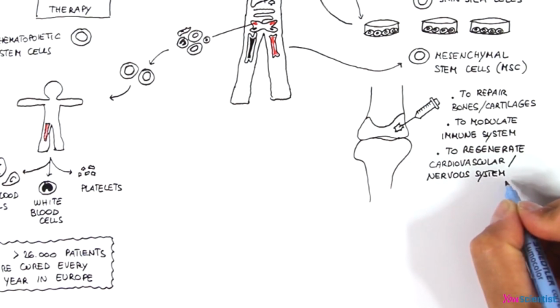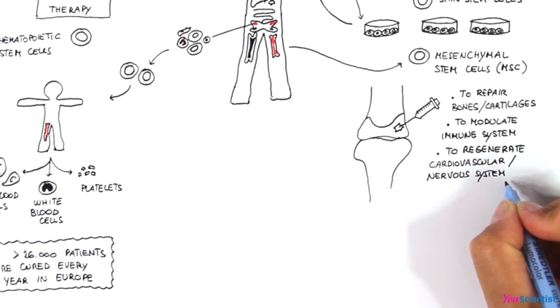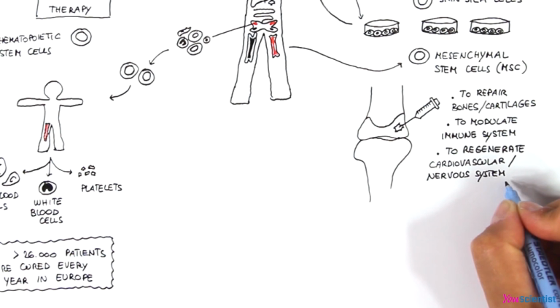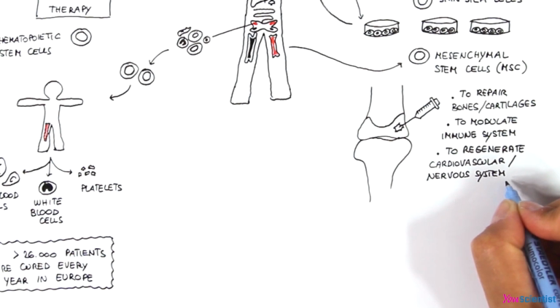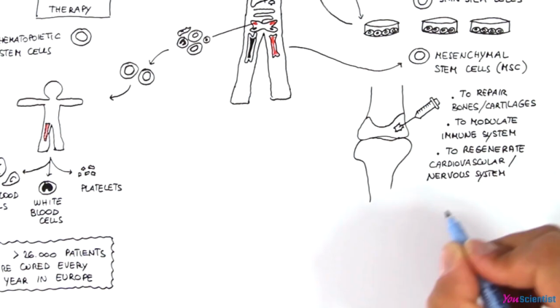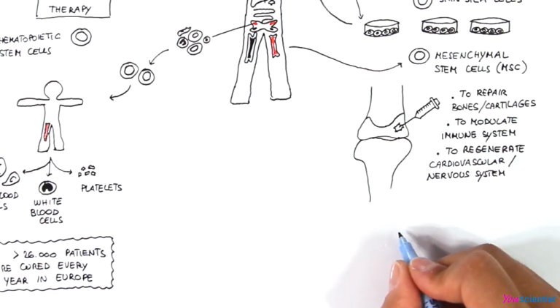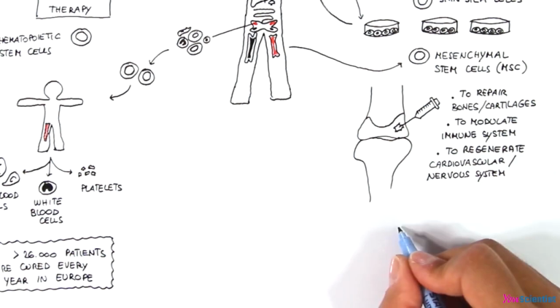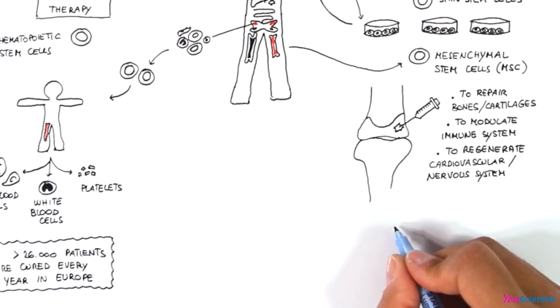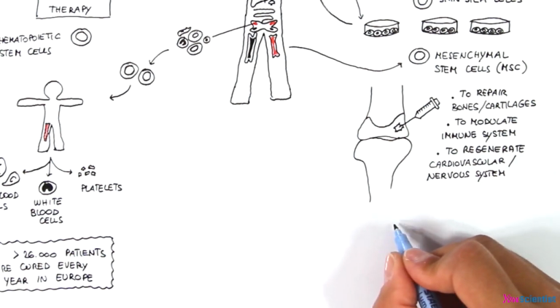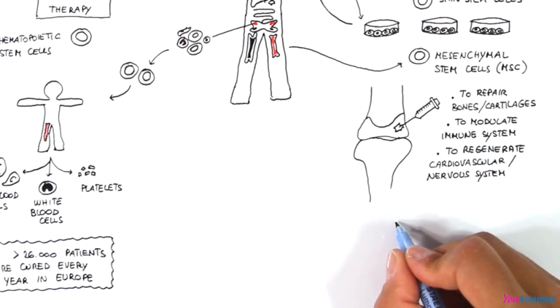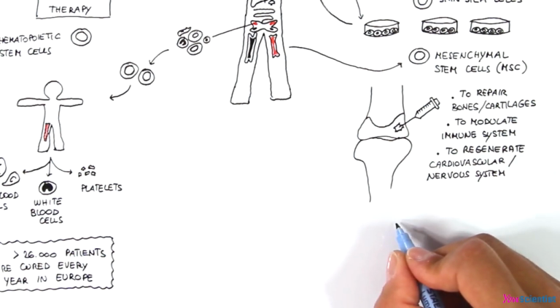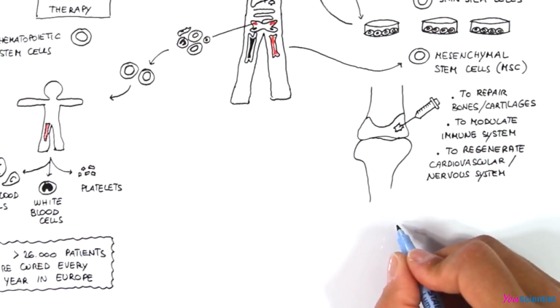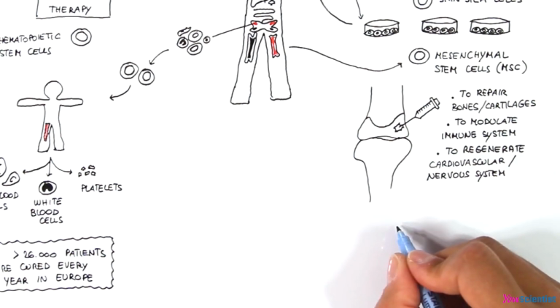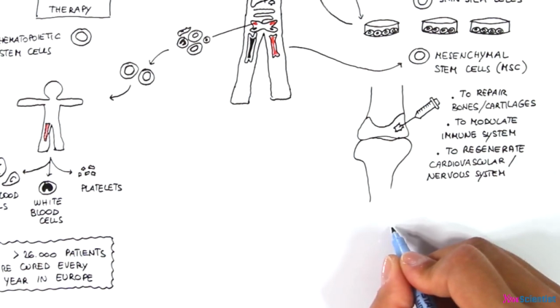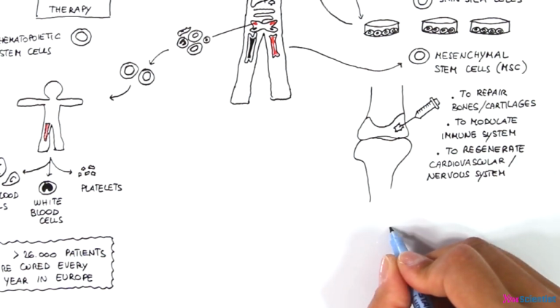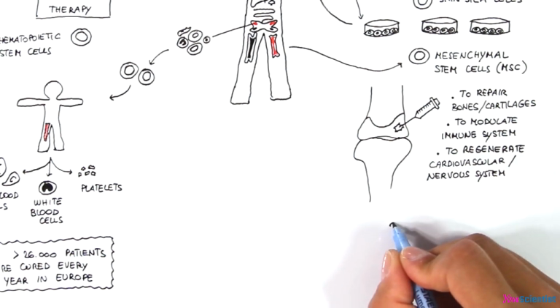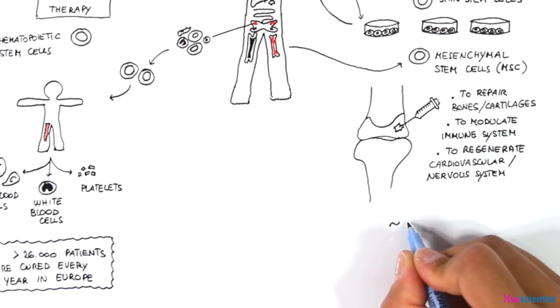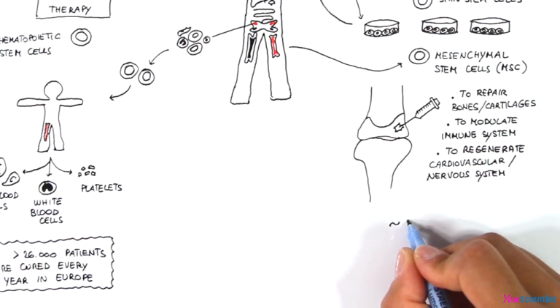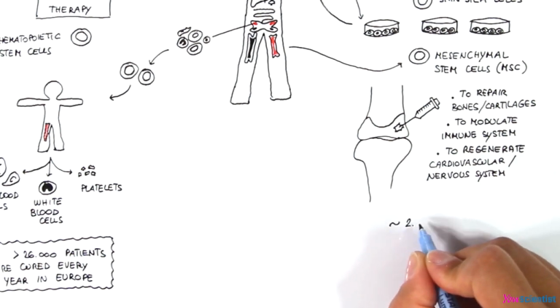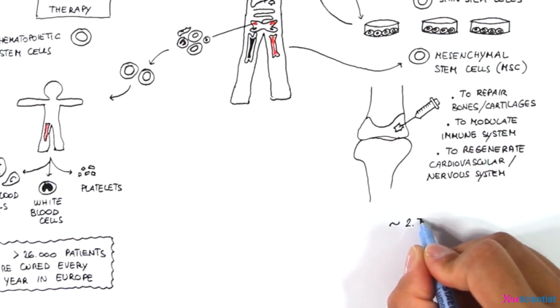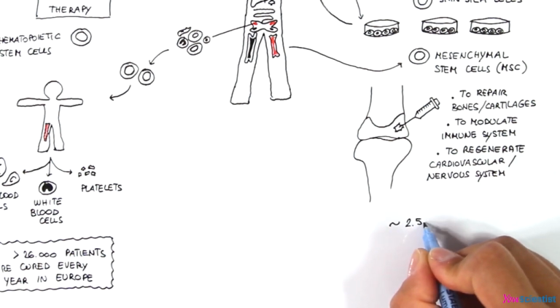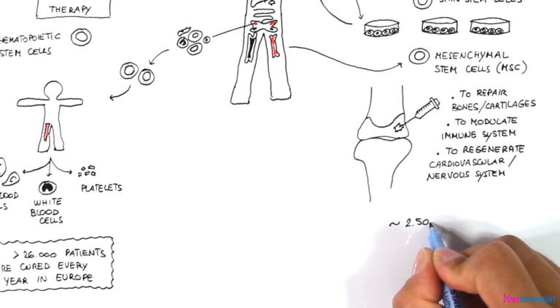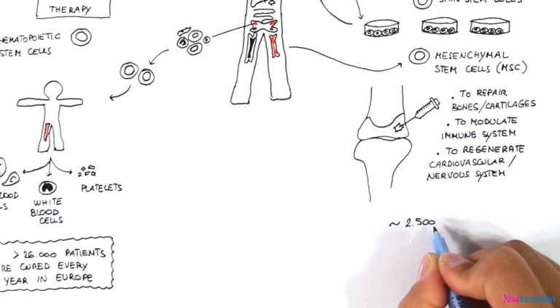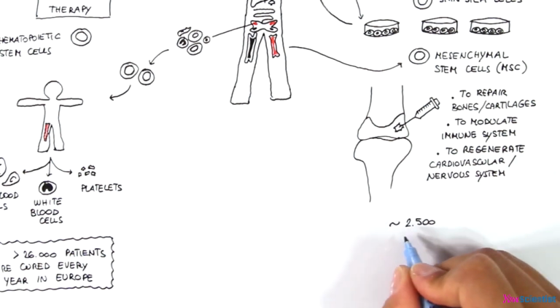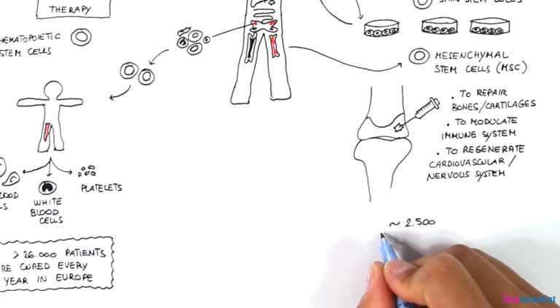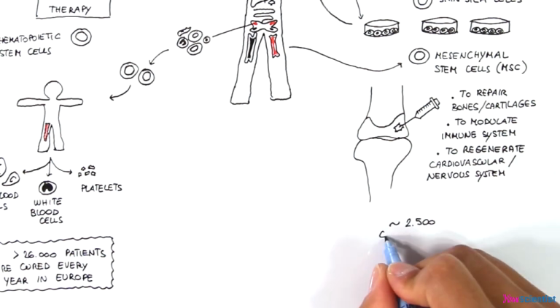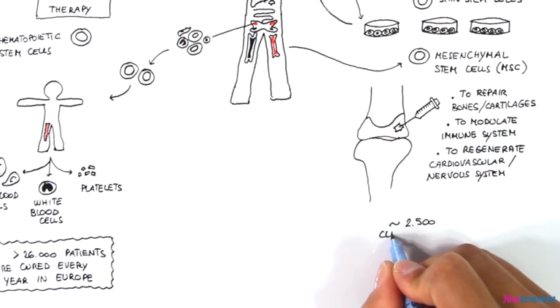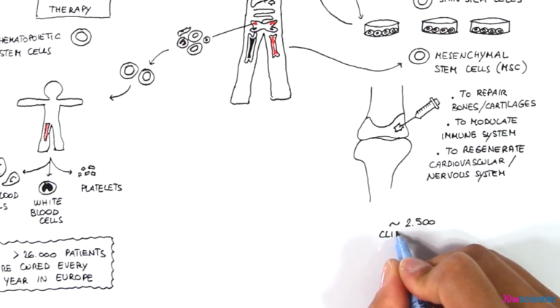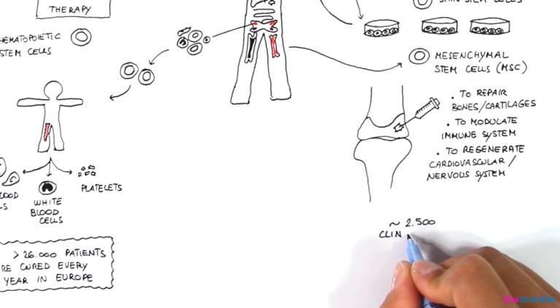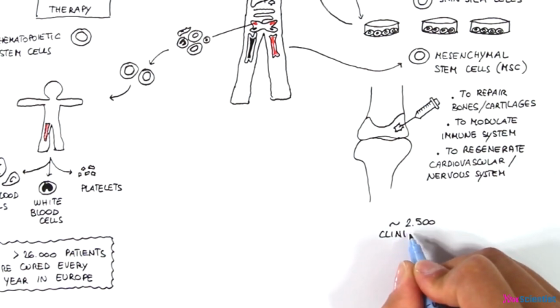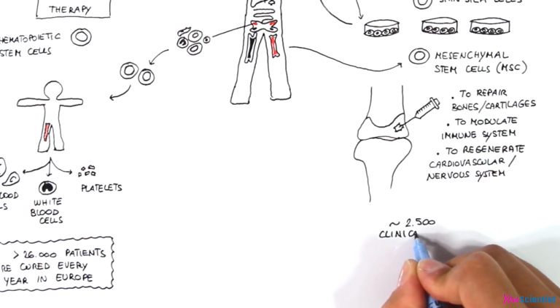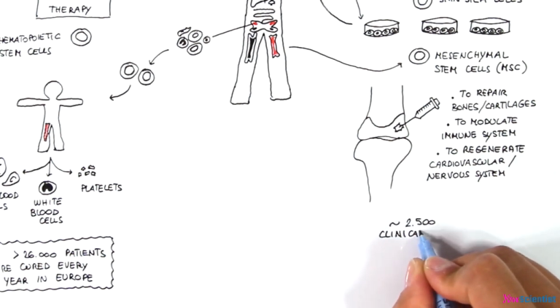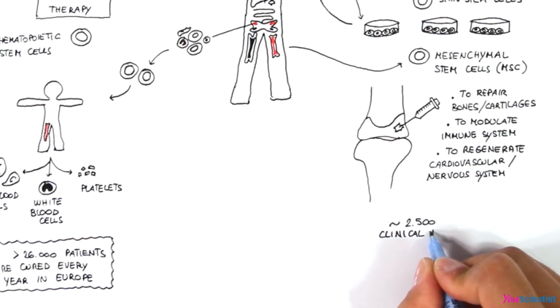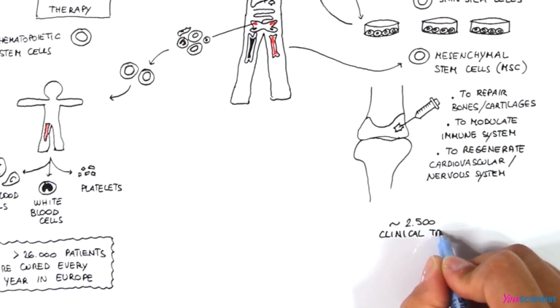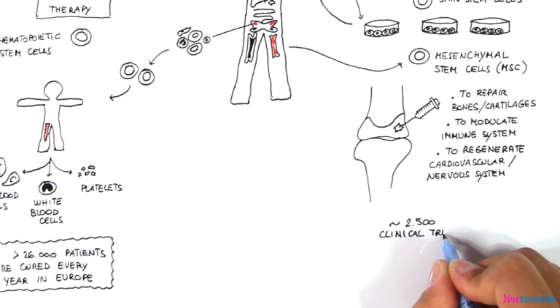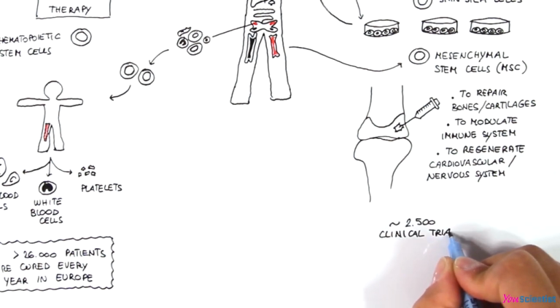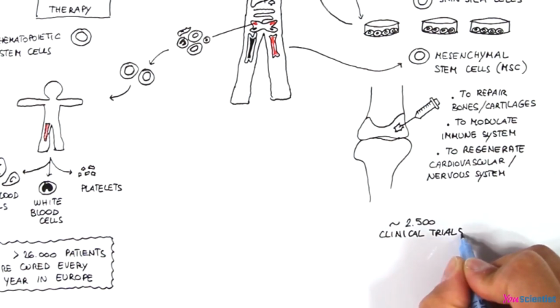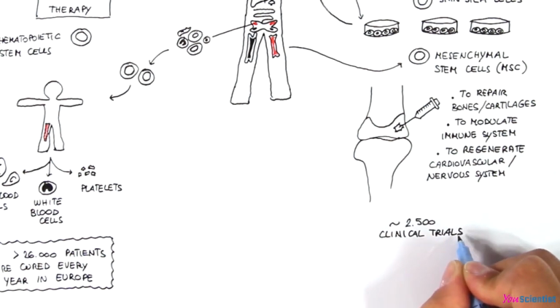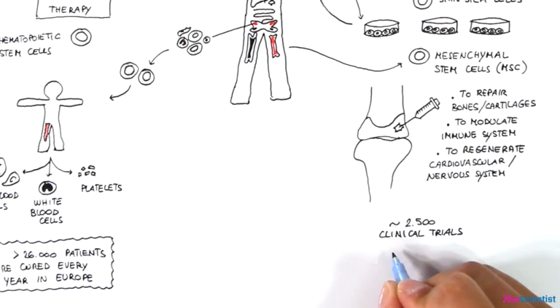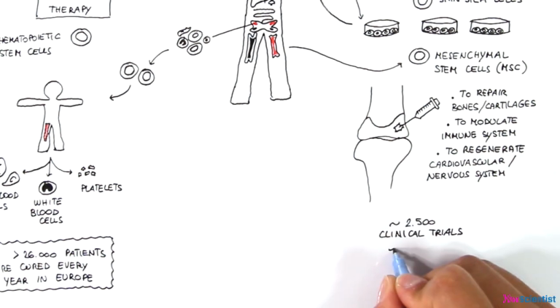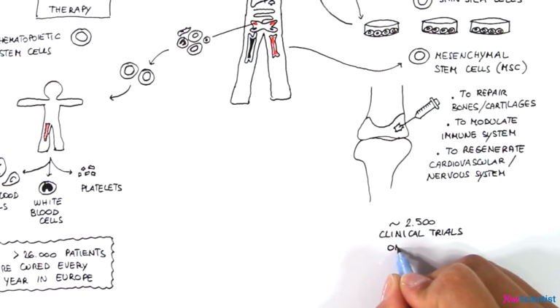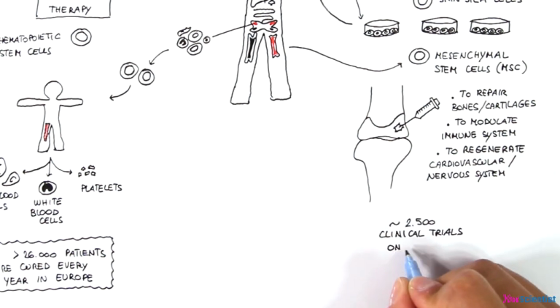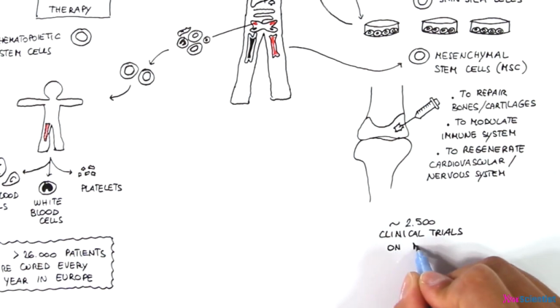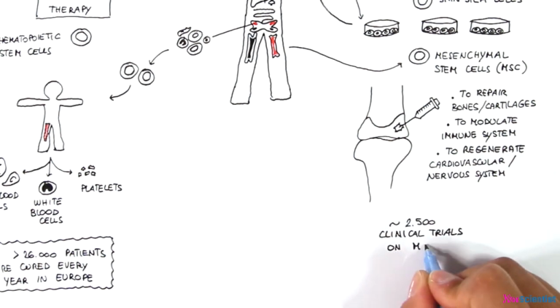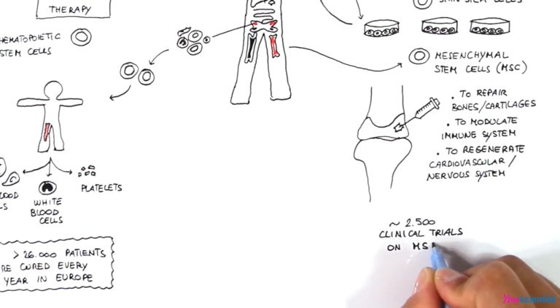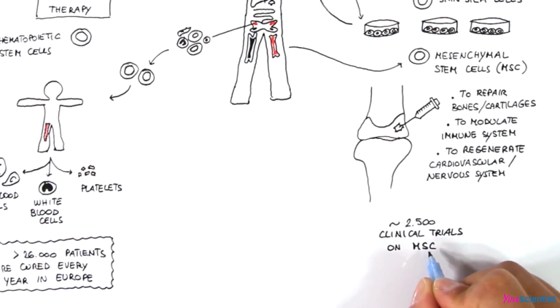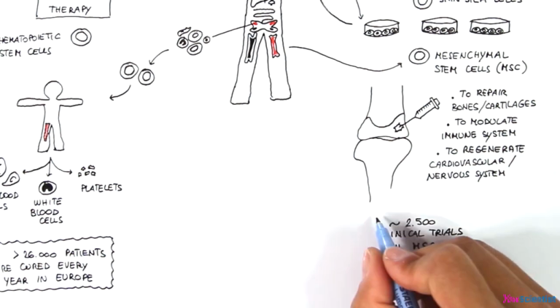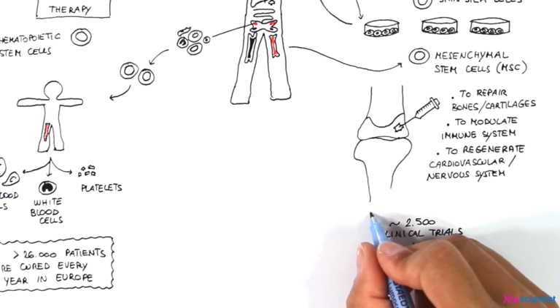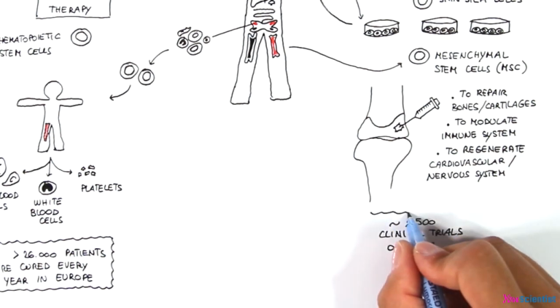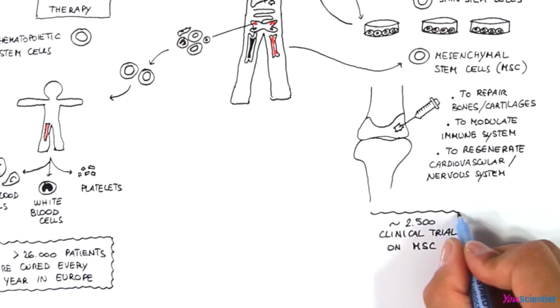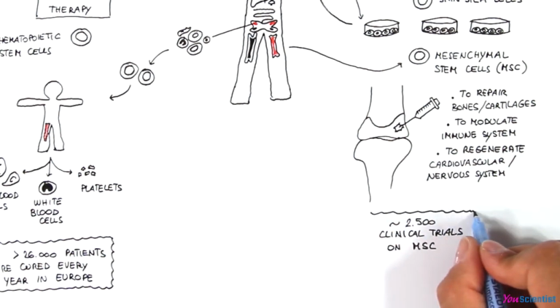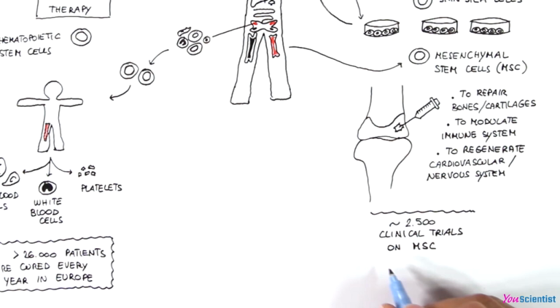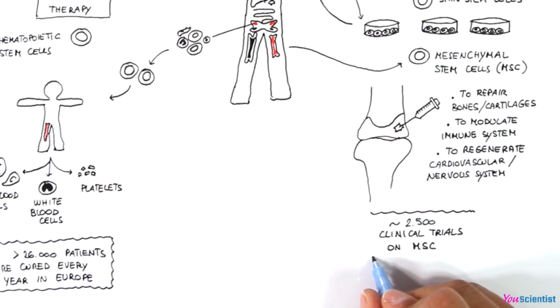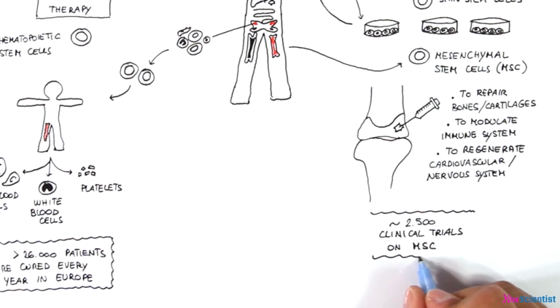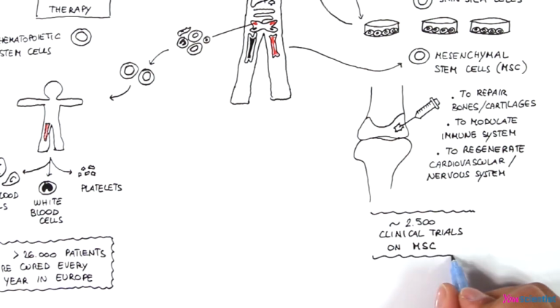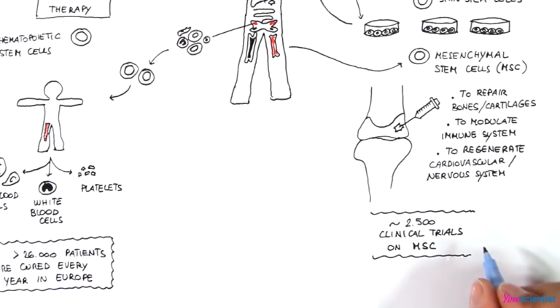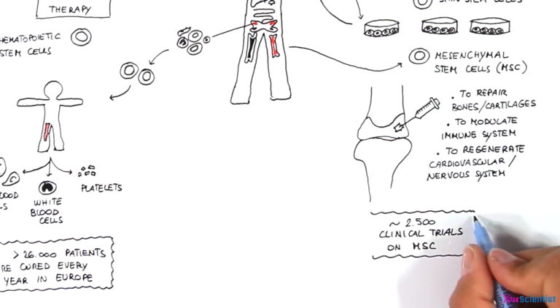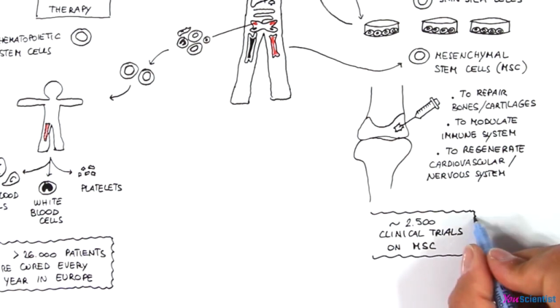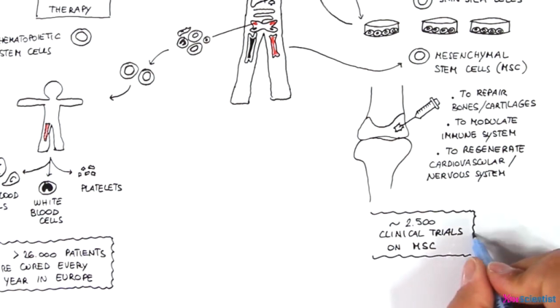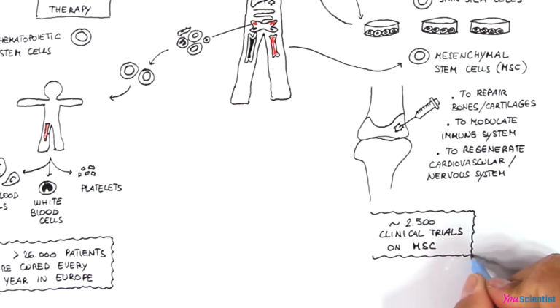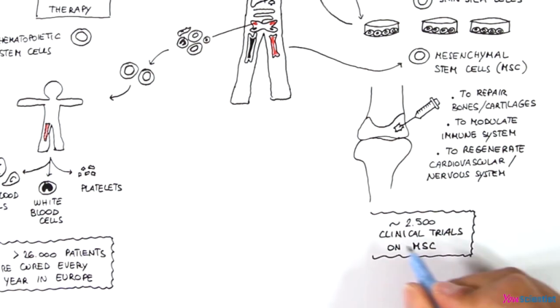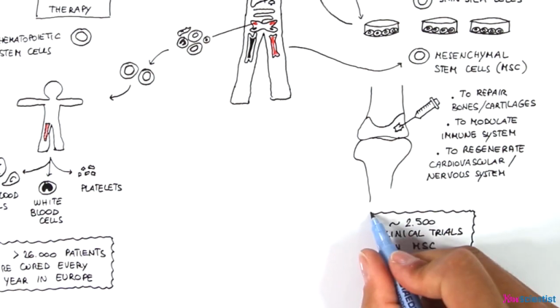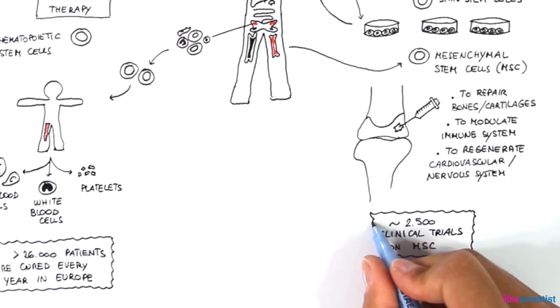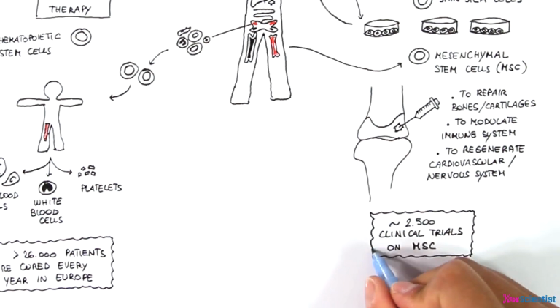At the moment, around 2,500 clinical trials employing mesenchymal stem cells are ongoing around the world.